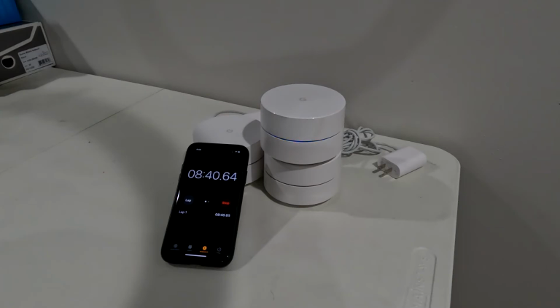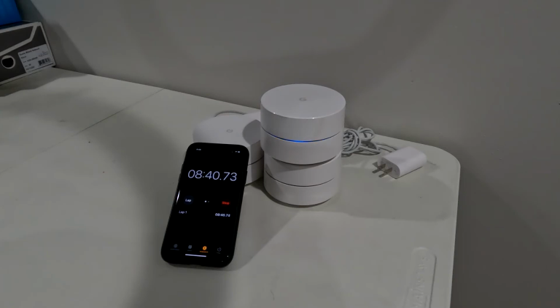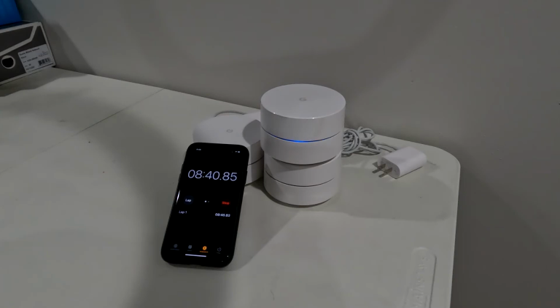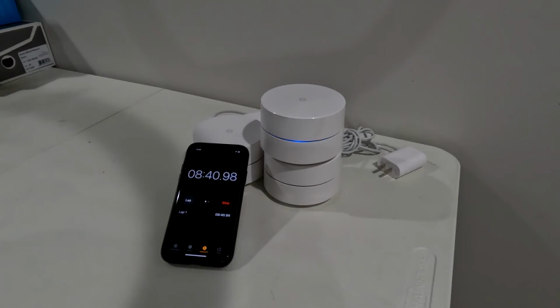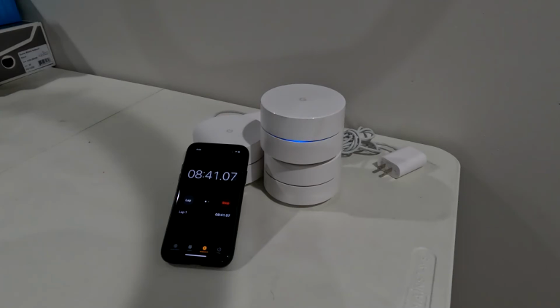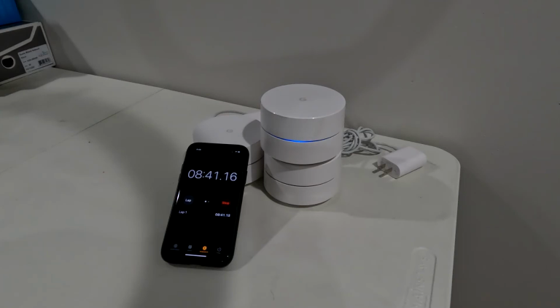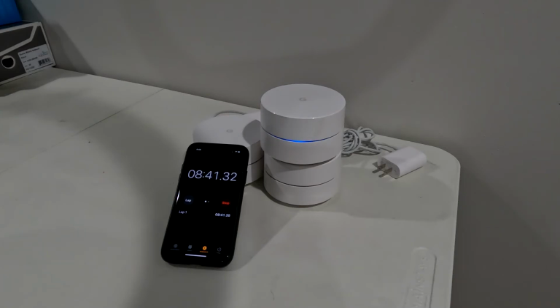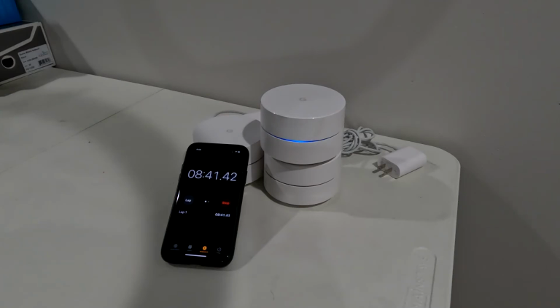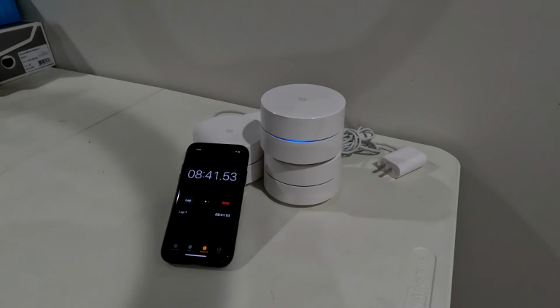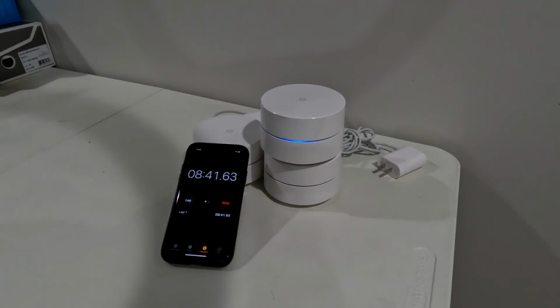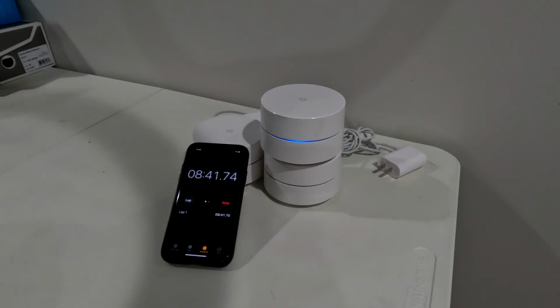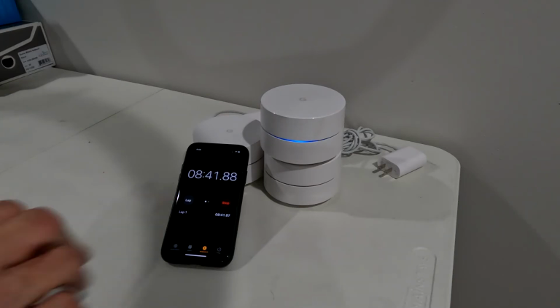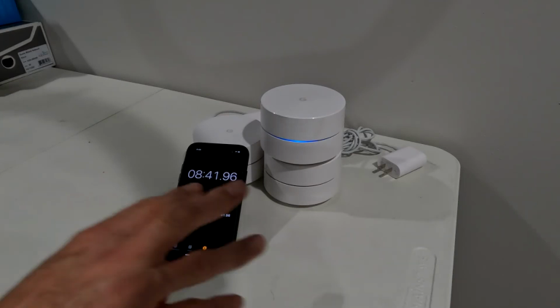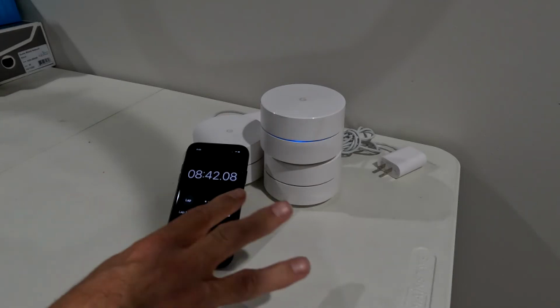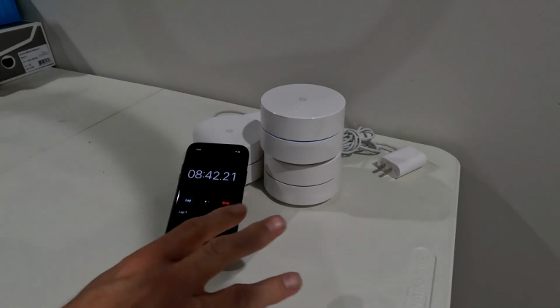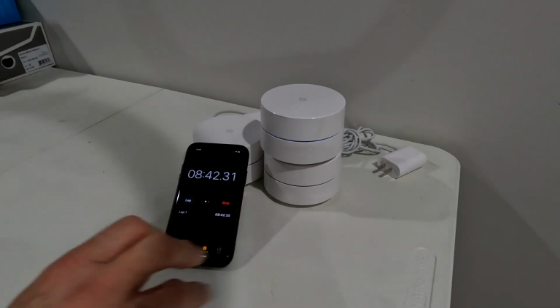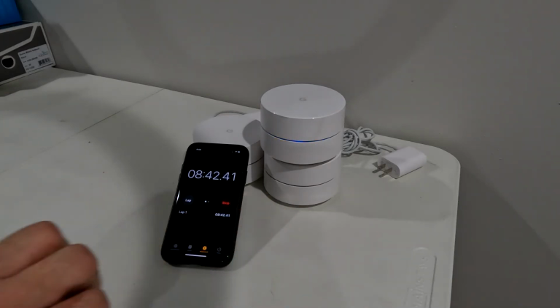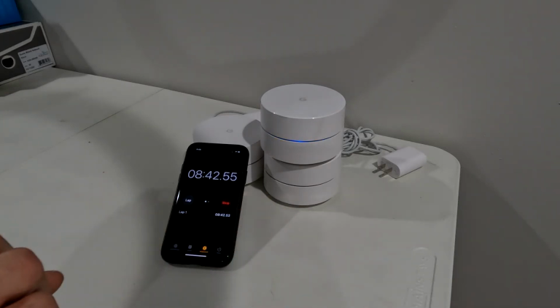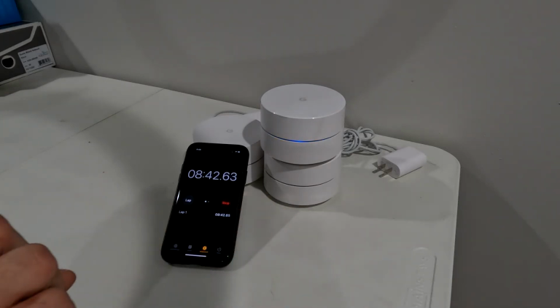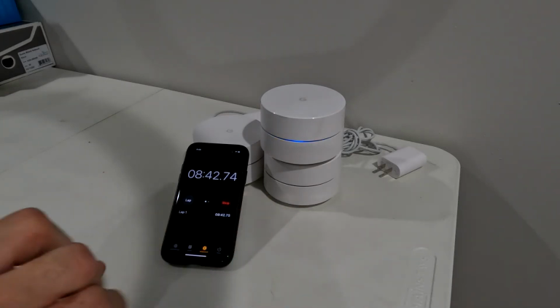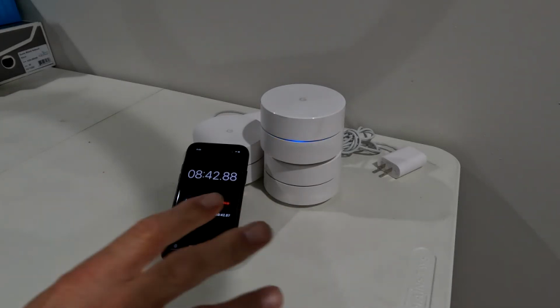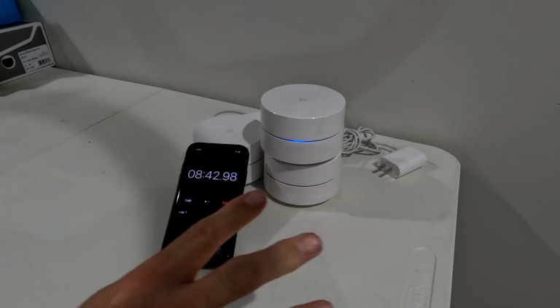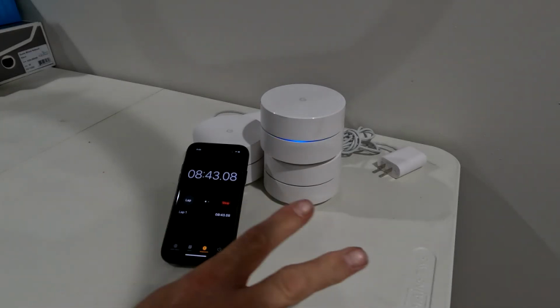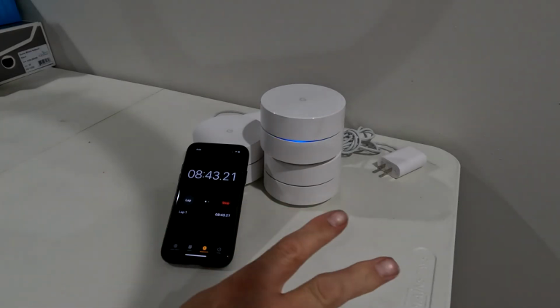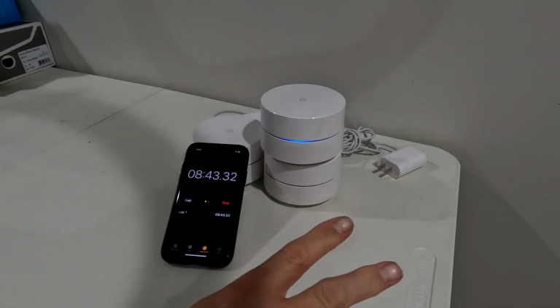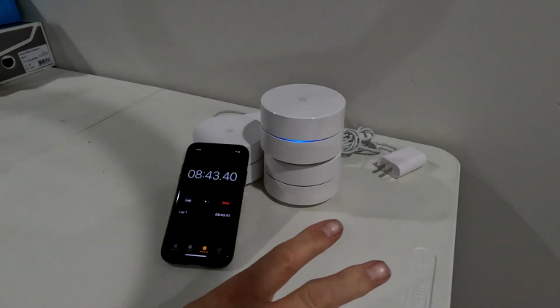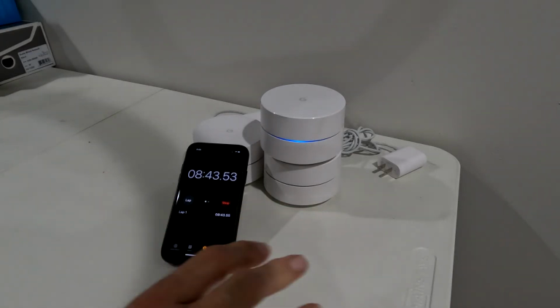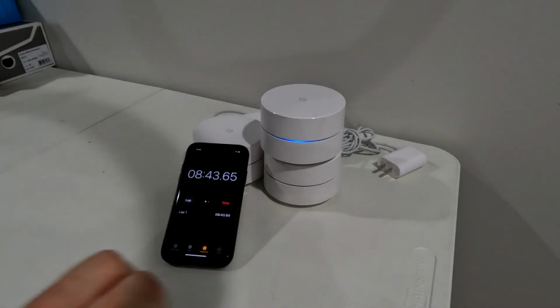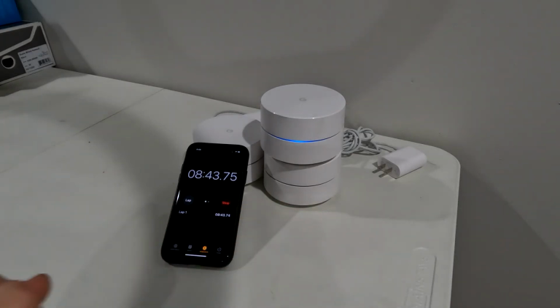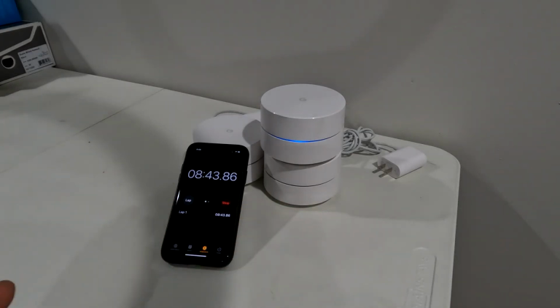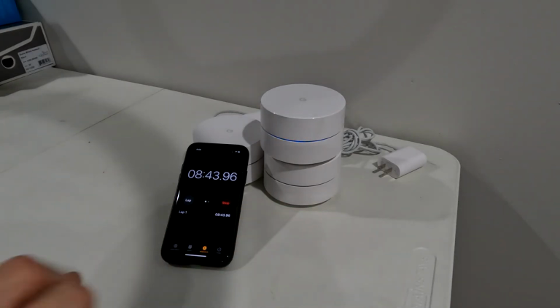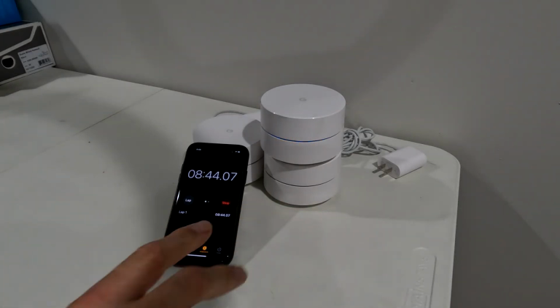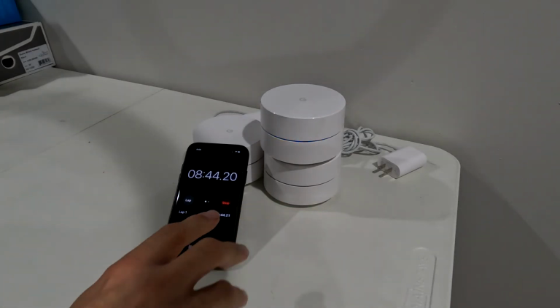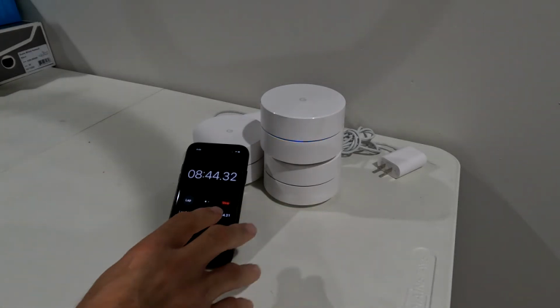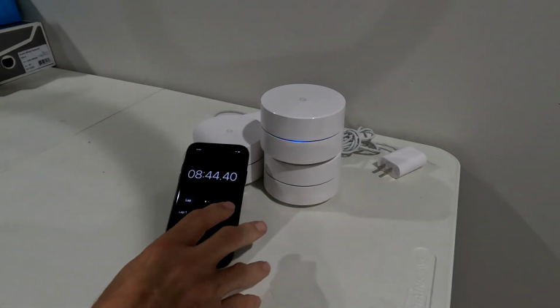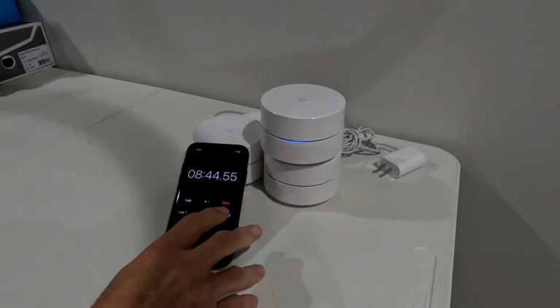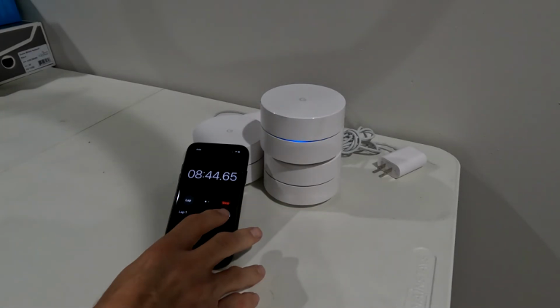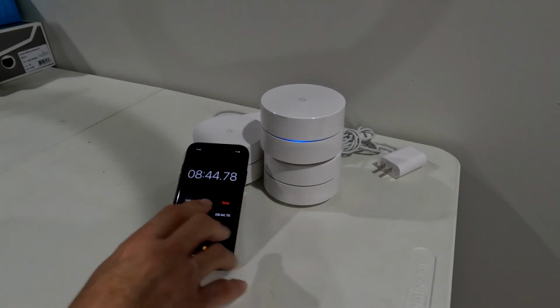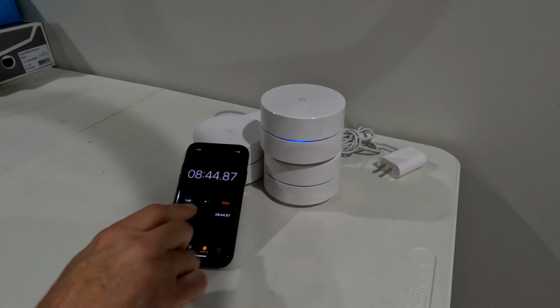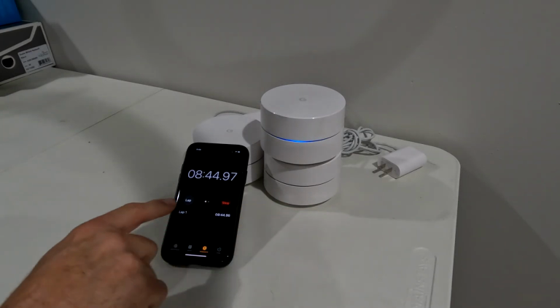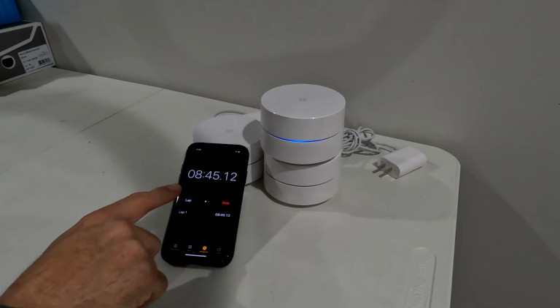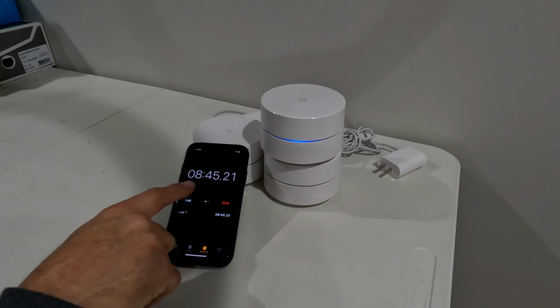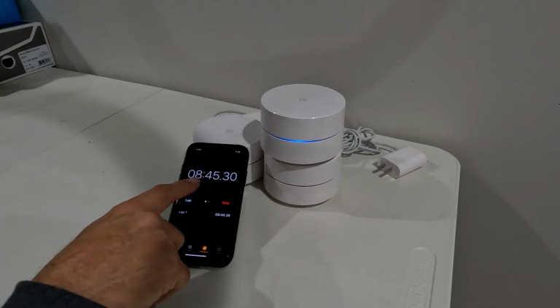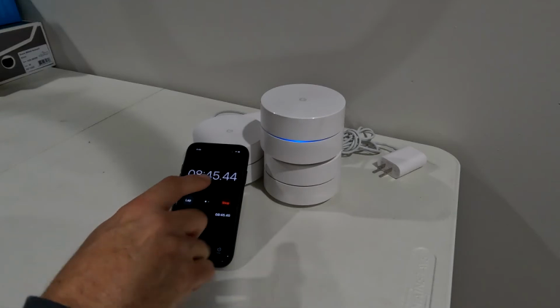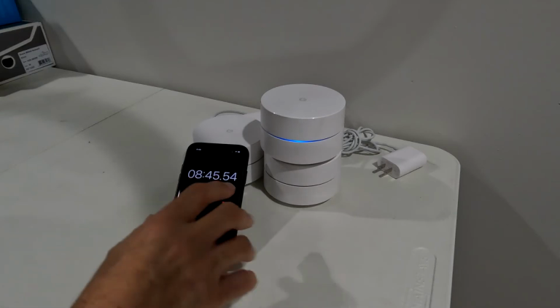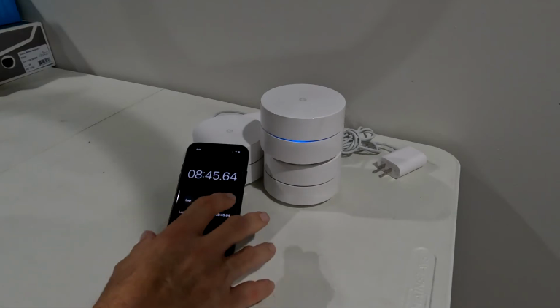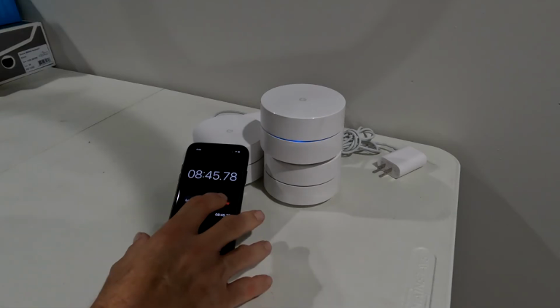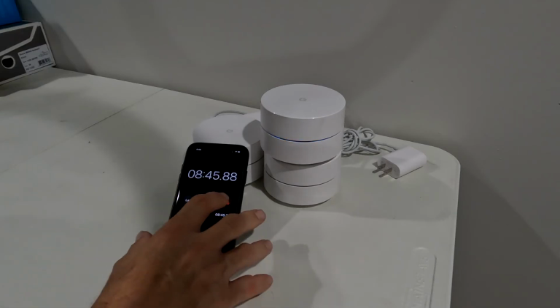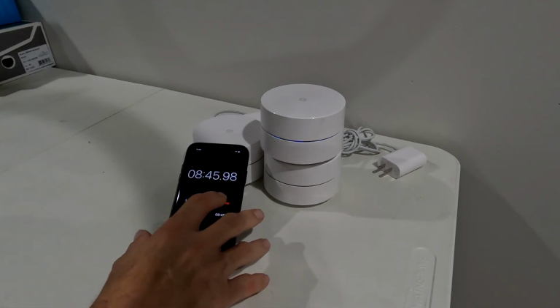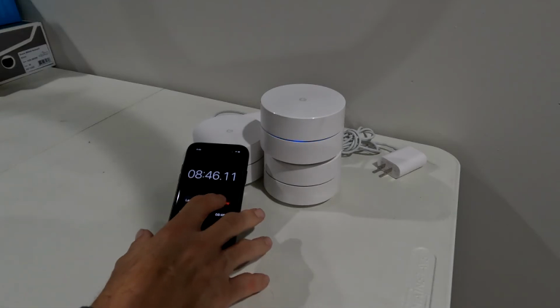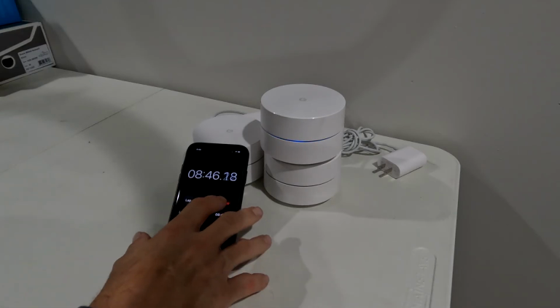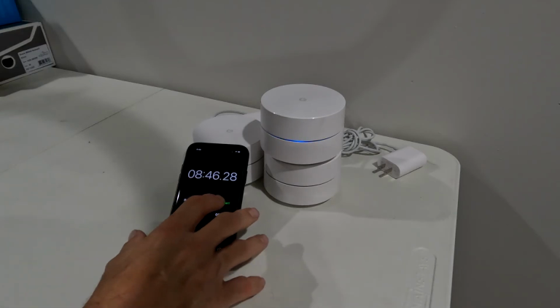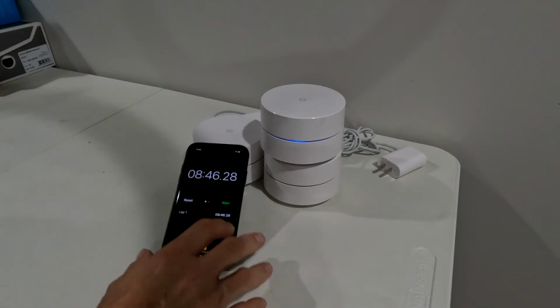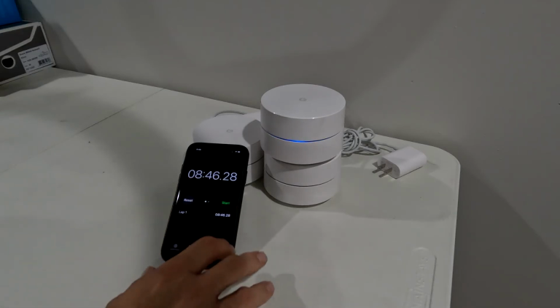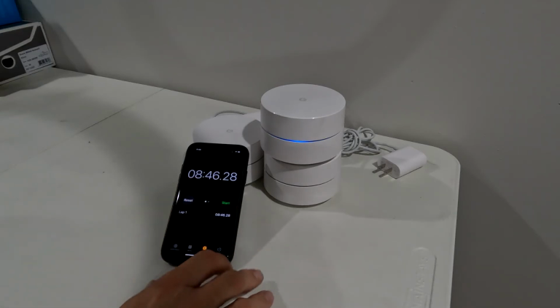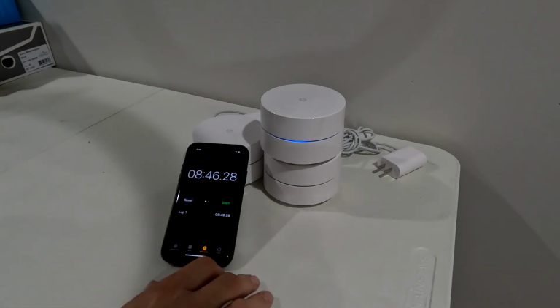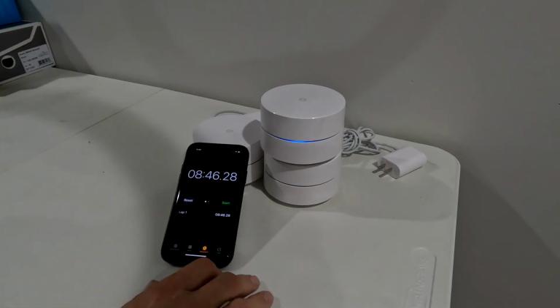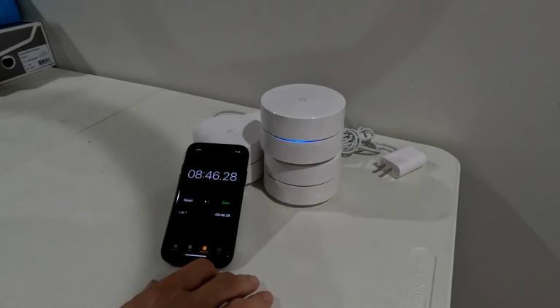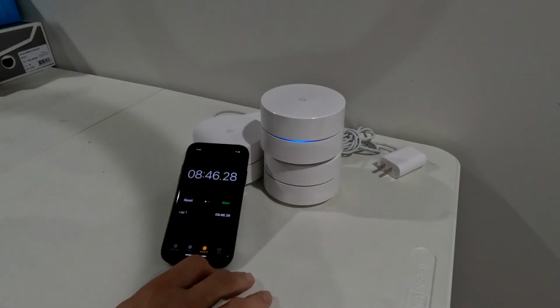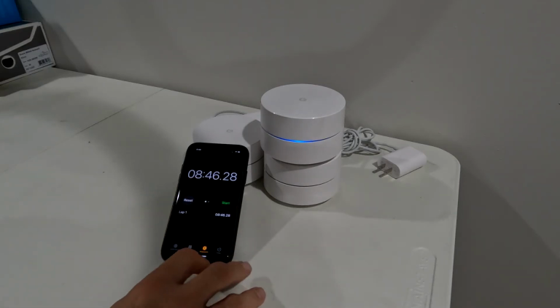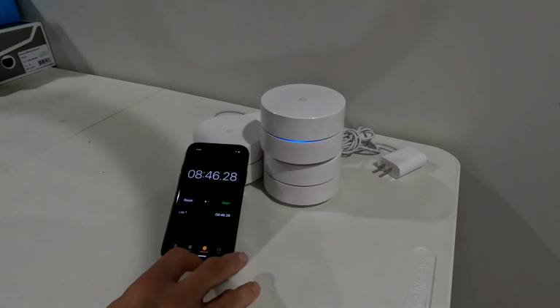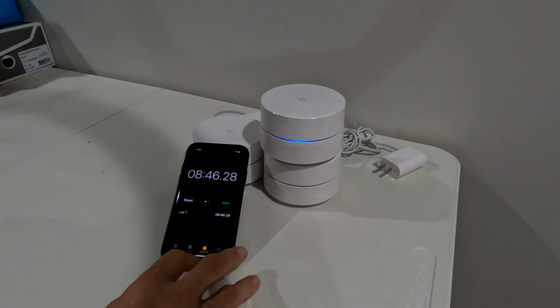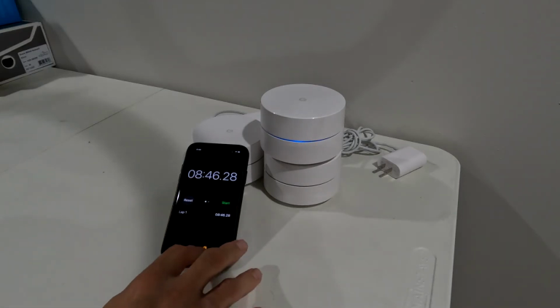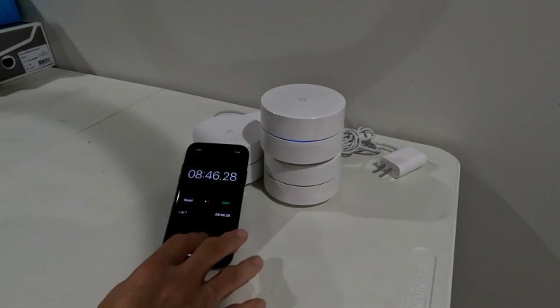That's what you're looking for — that blue pulse. Now that we have that blue pulse, we're at eight minutes and forty-five seconds into this.